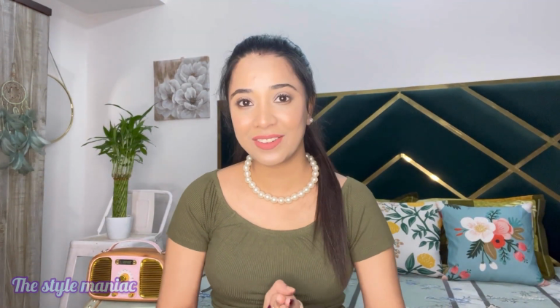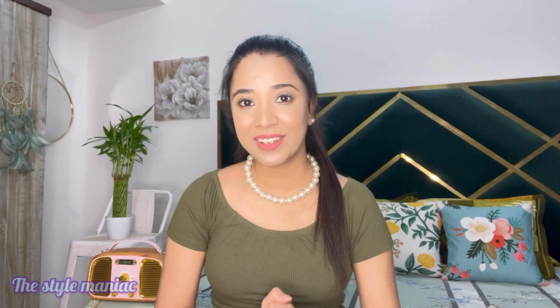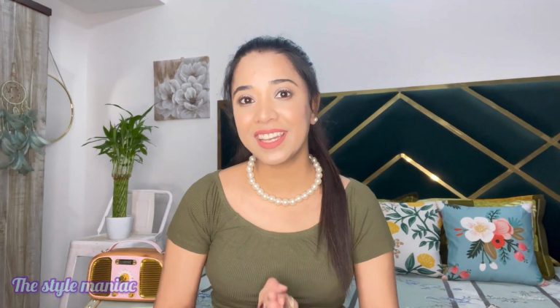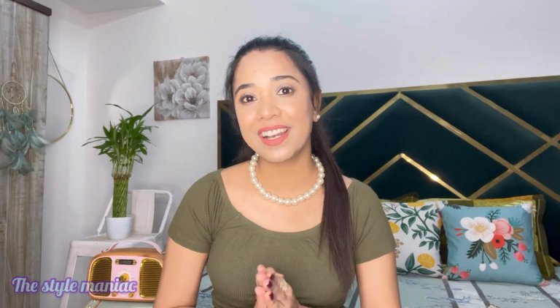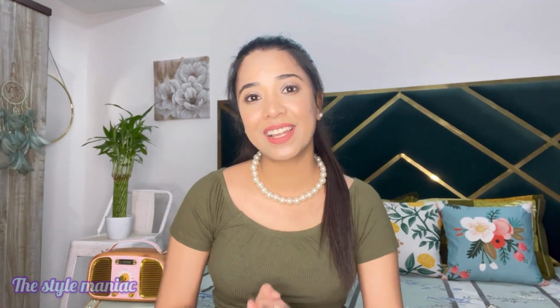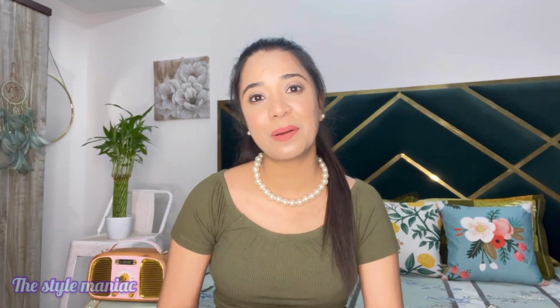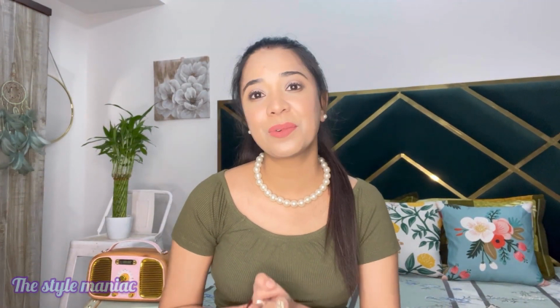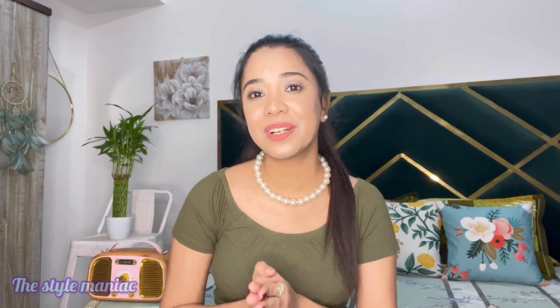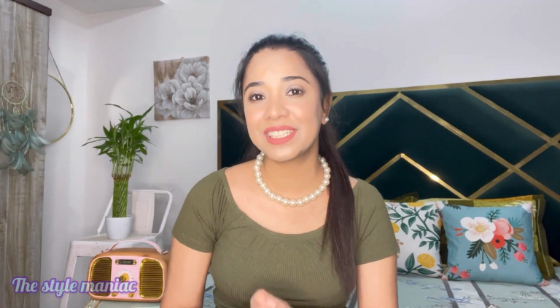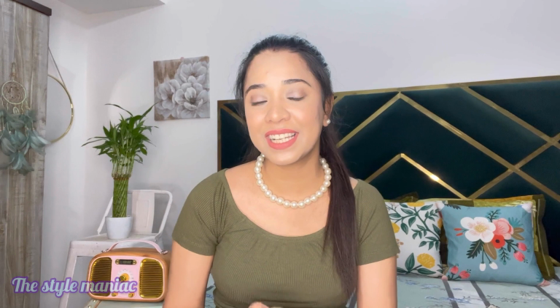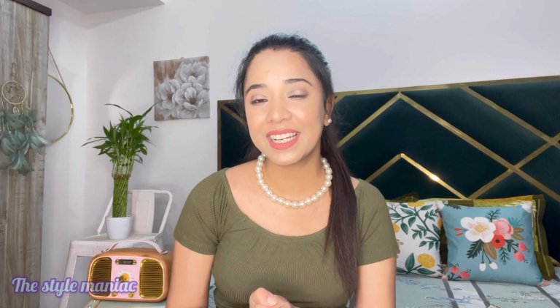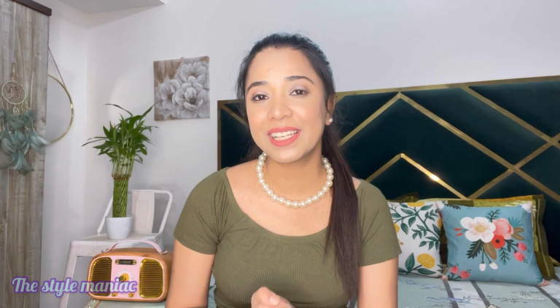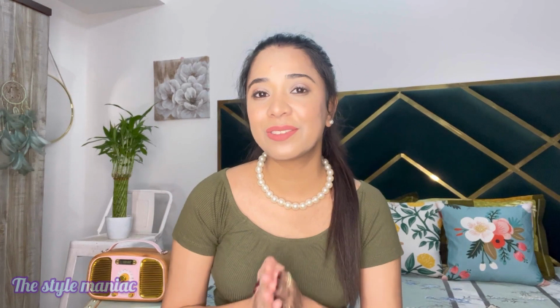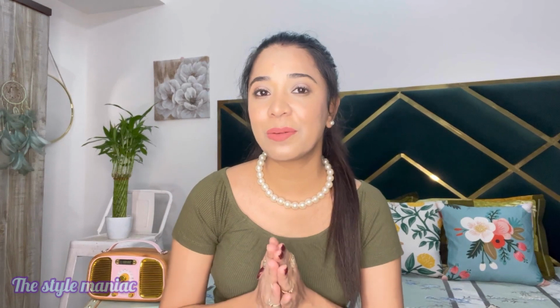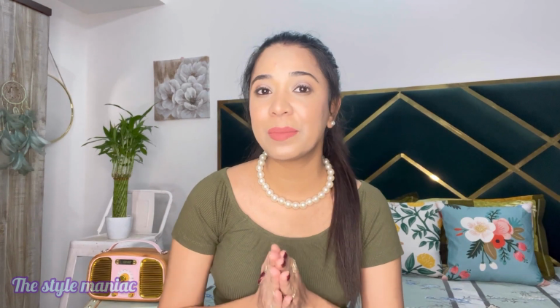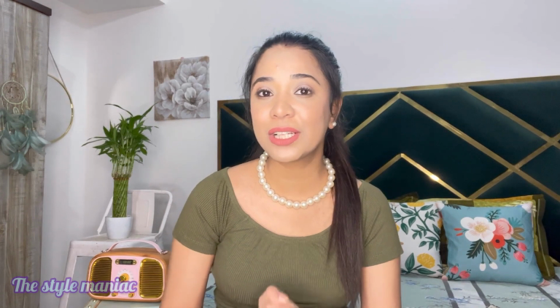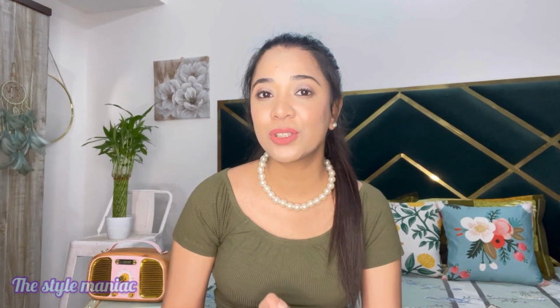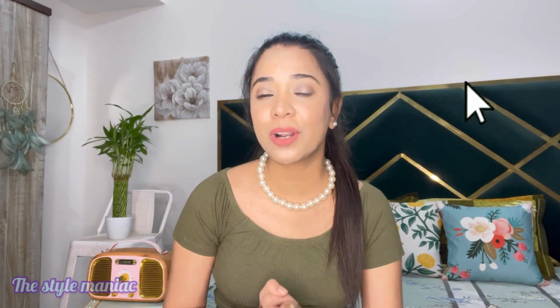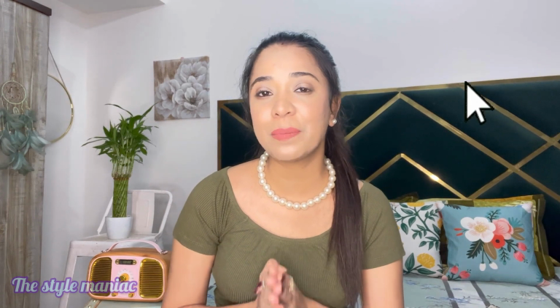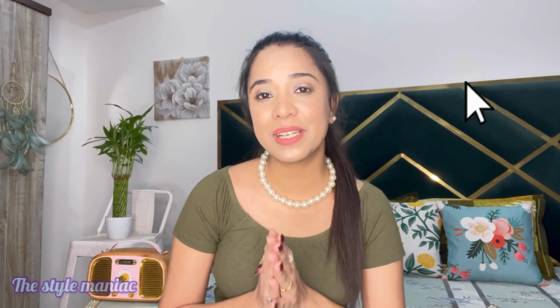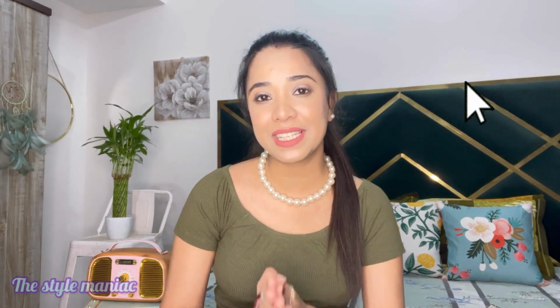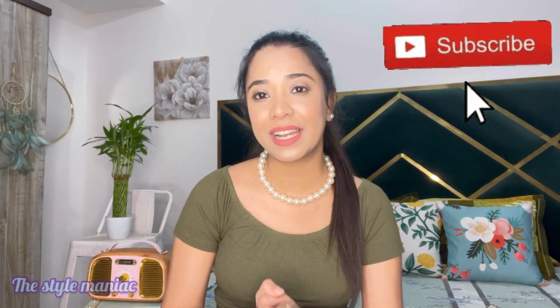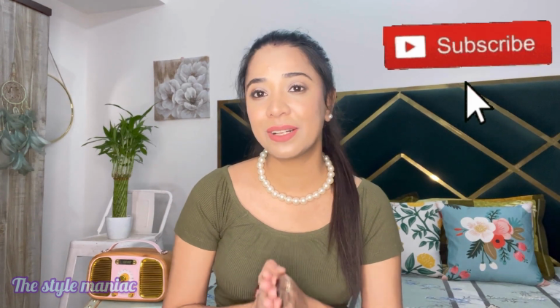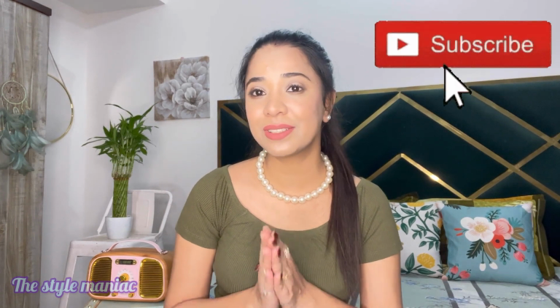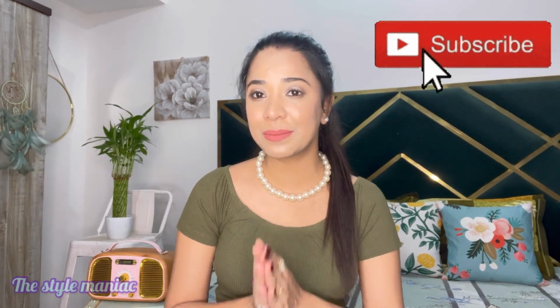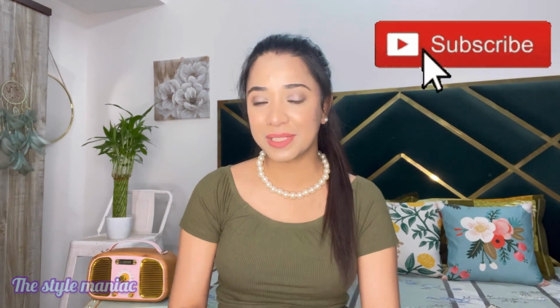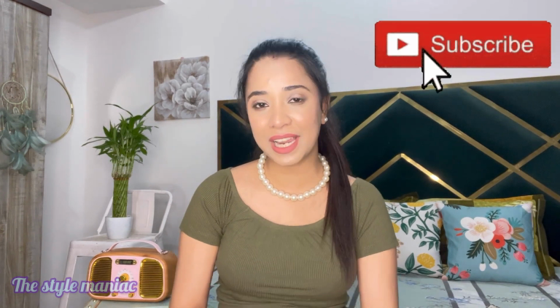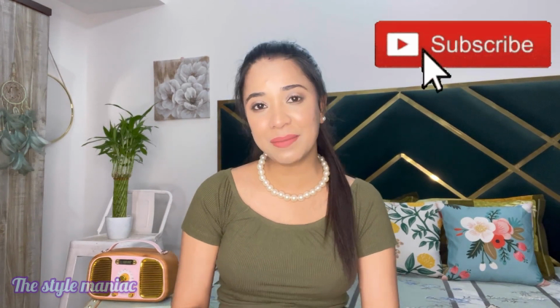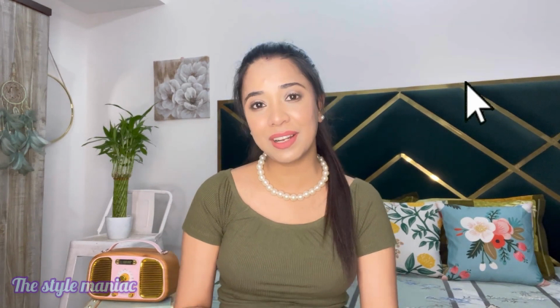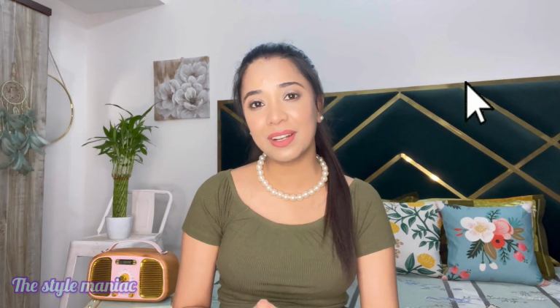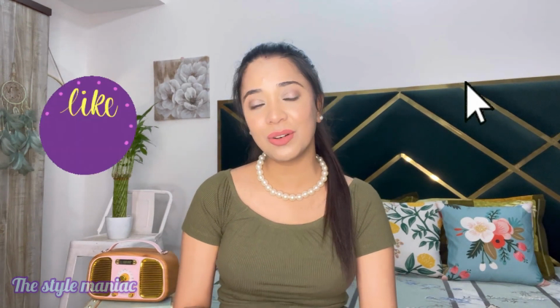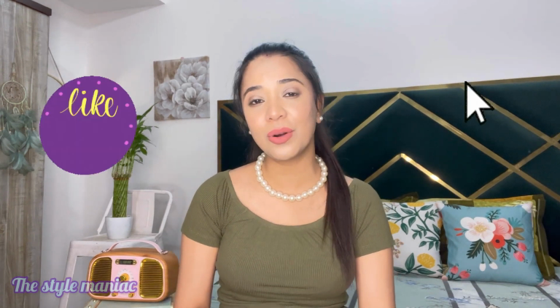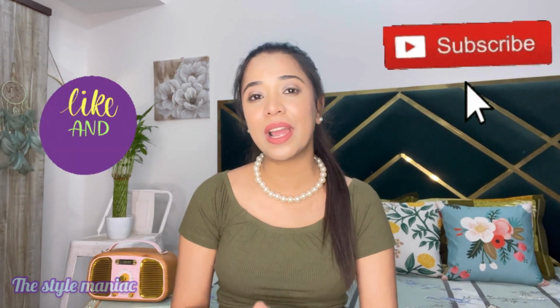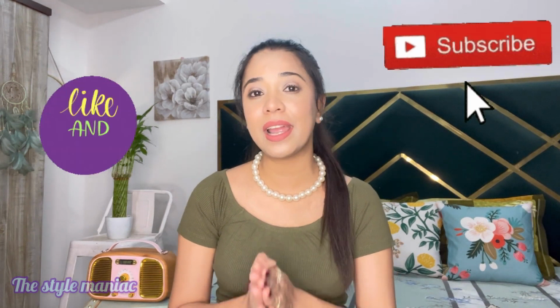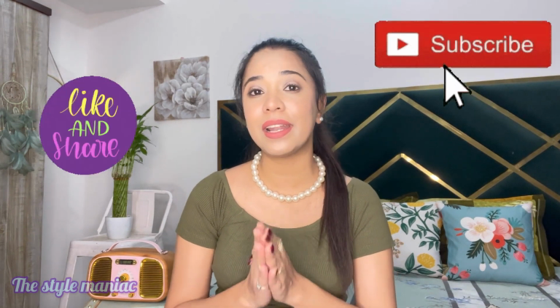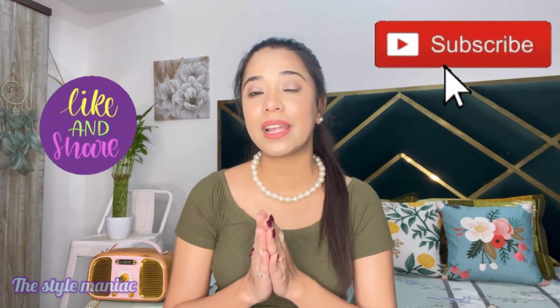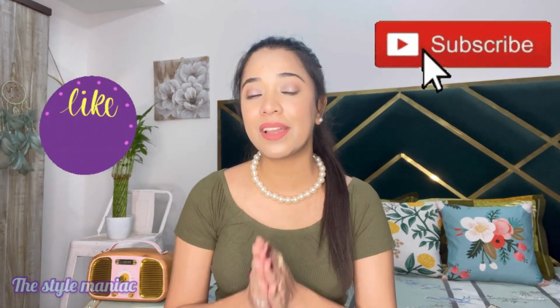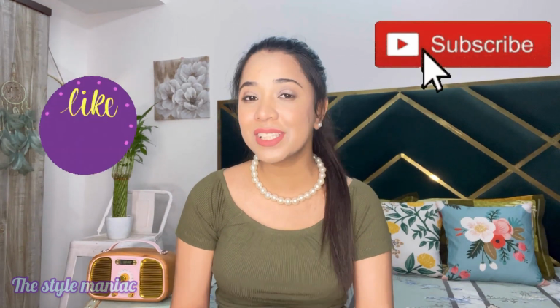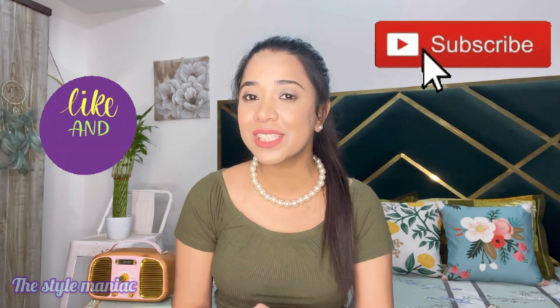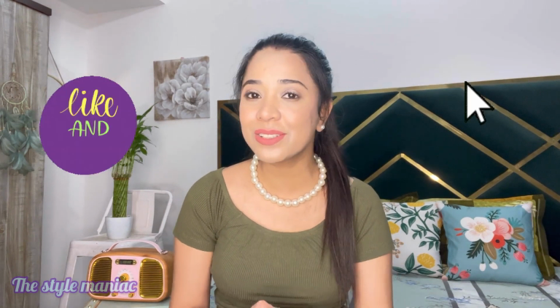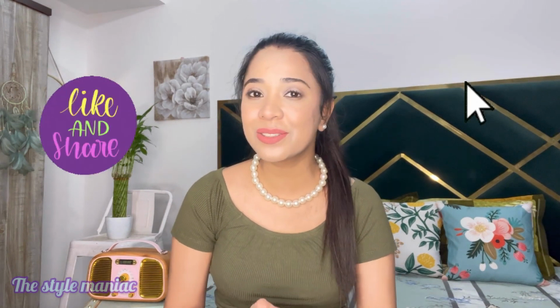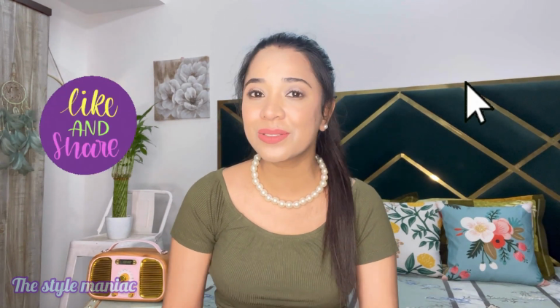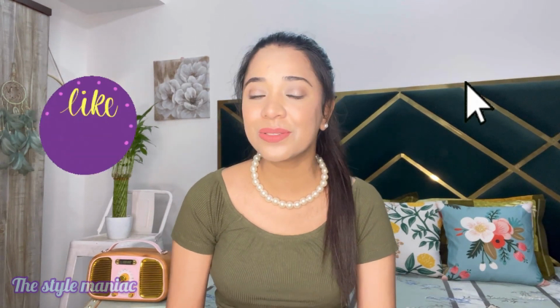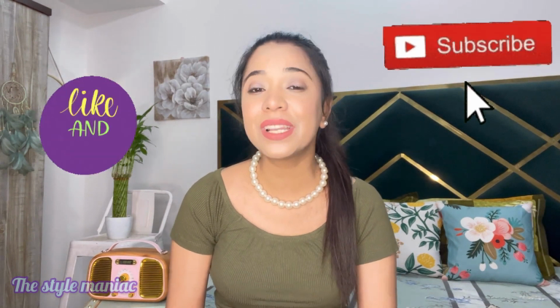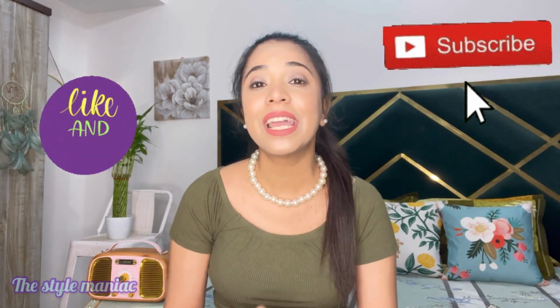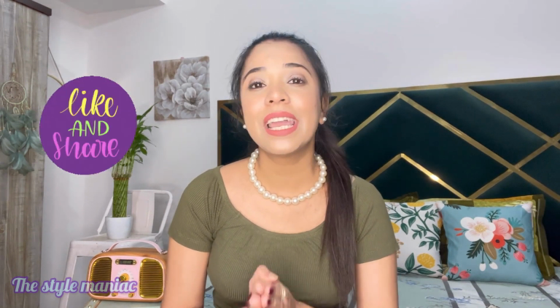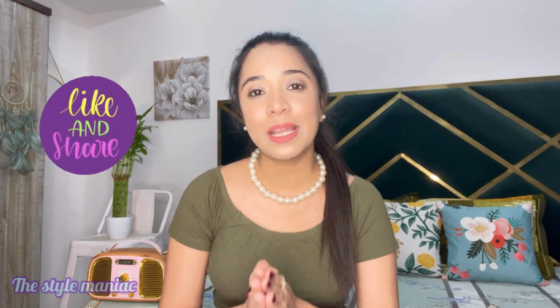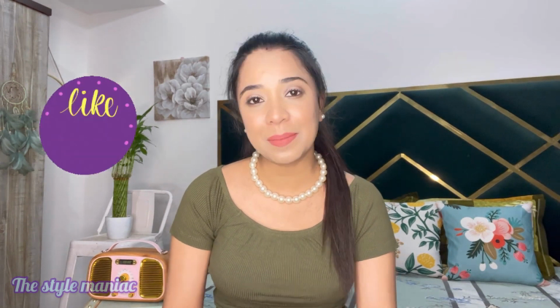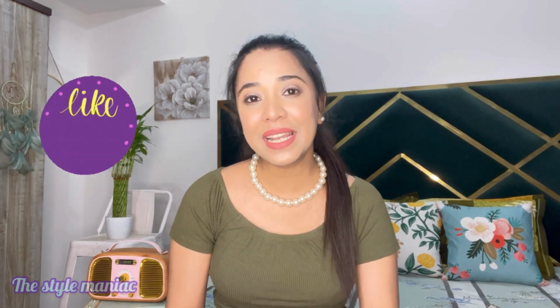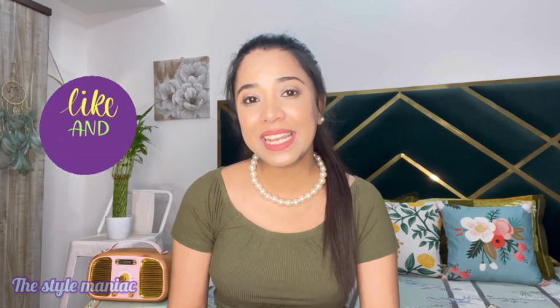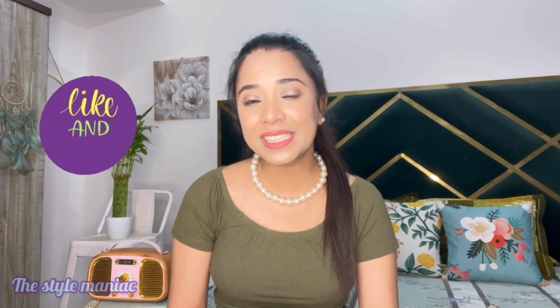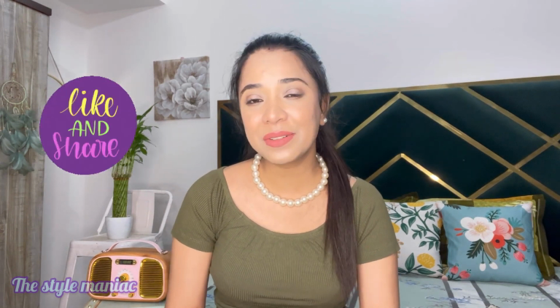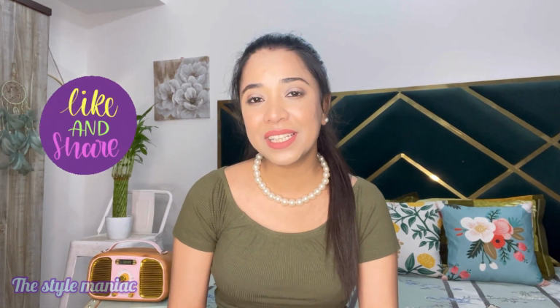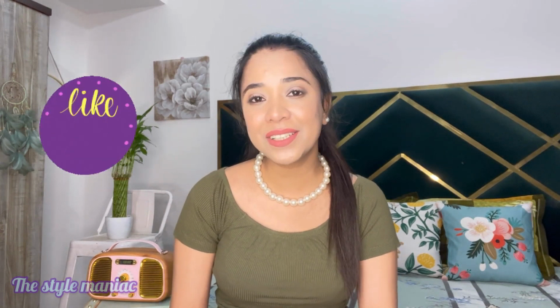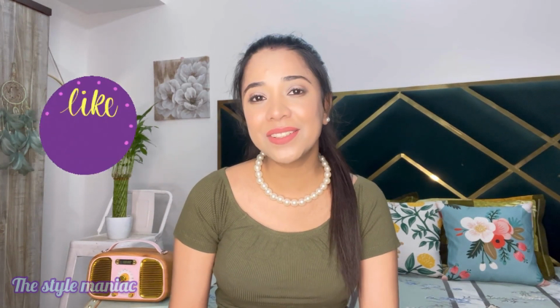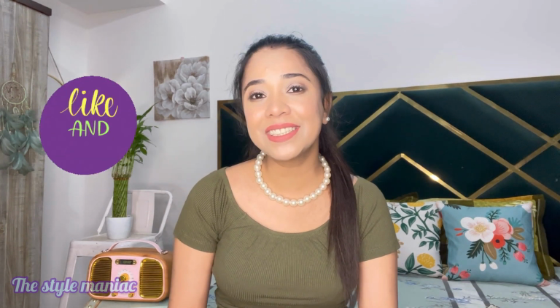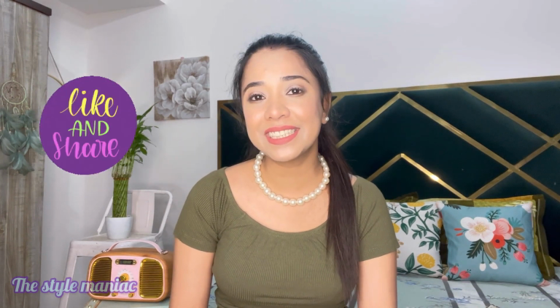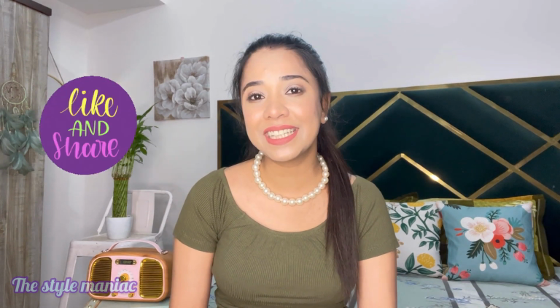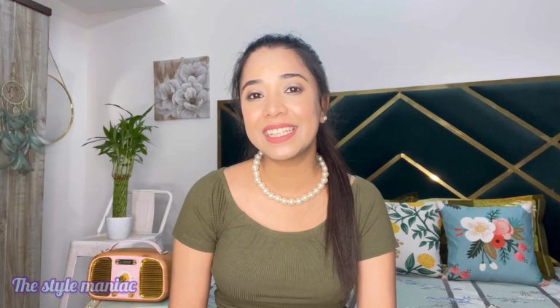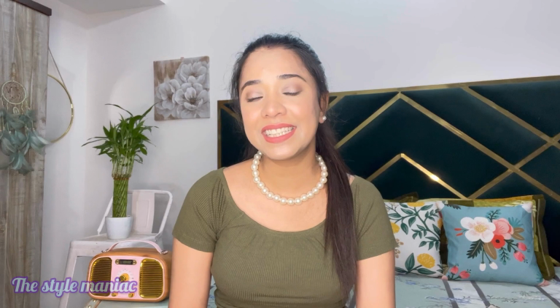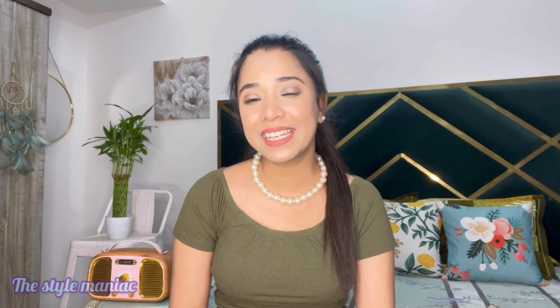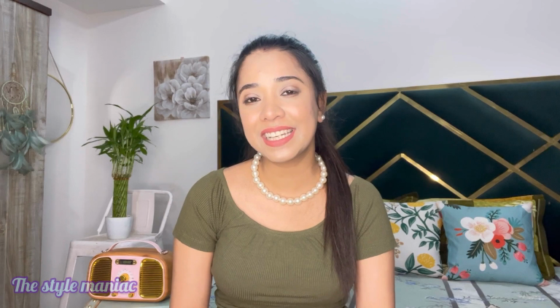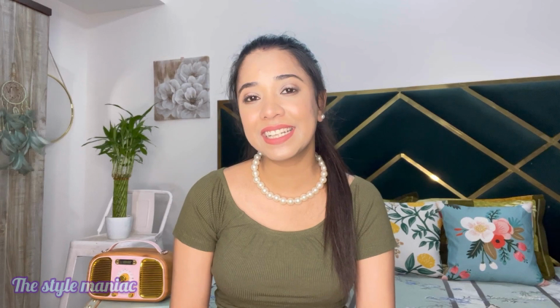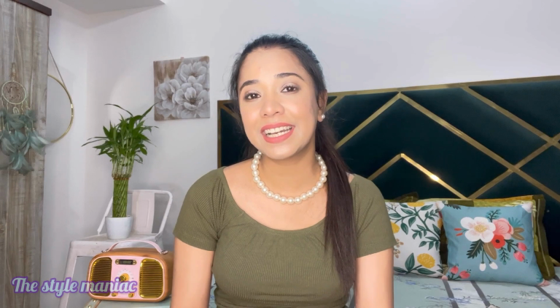That was all for this video. I hope you liked today's tops. If you did, make sure you subscribe to my channel and I will see you soon in my next video. Till then, take care, bye!